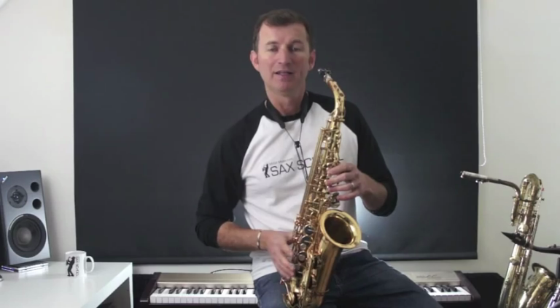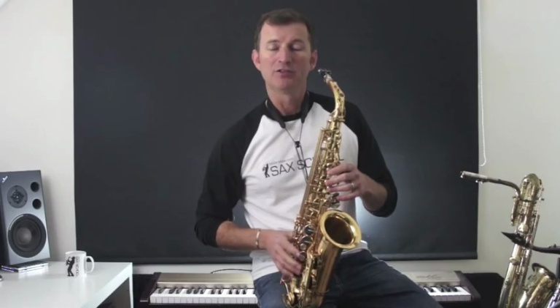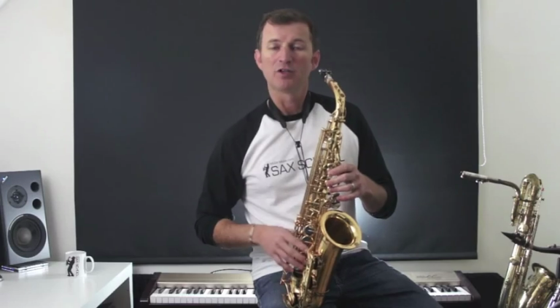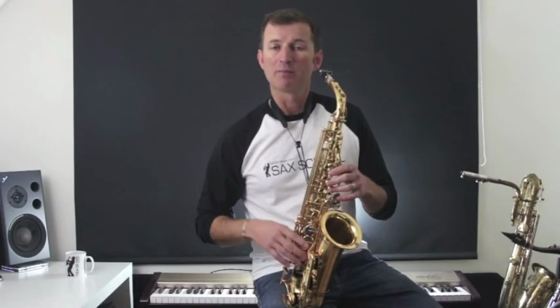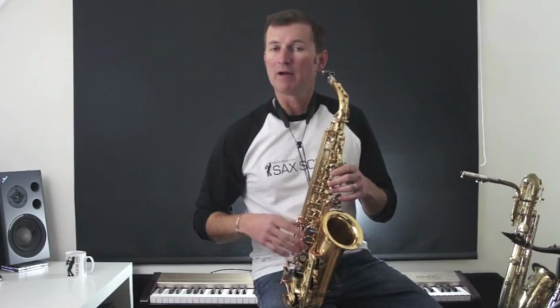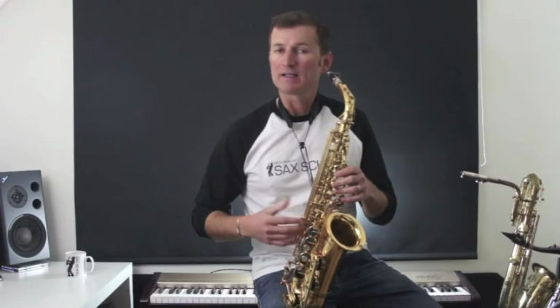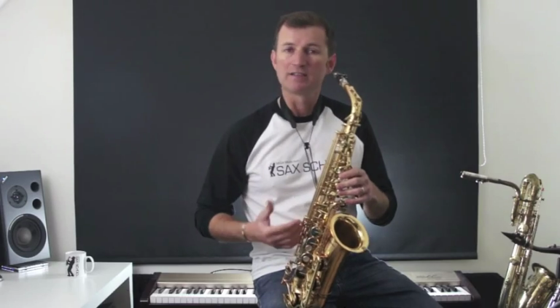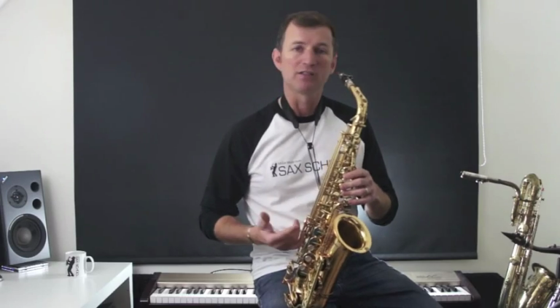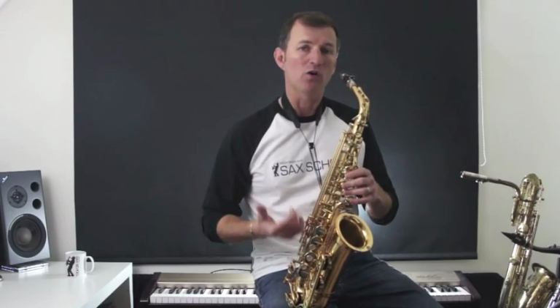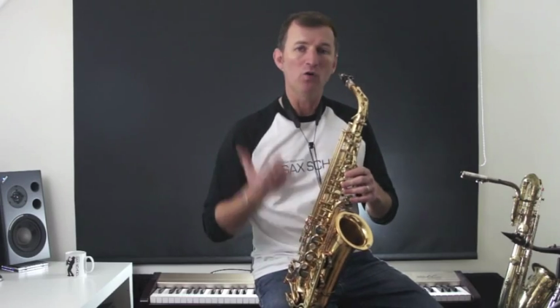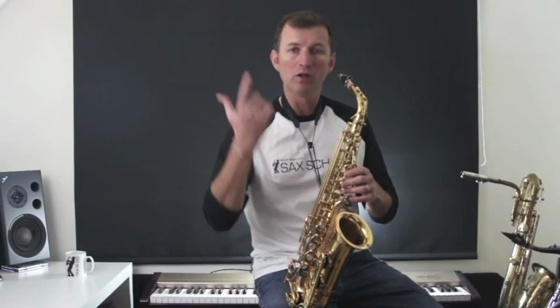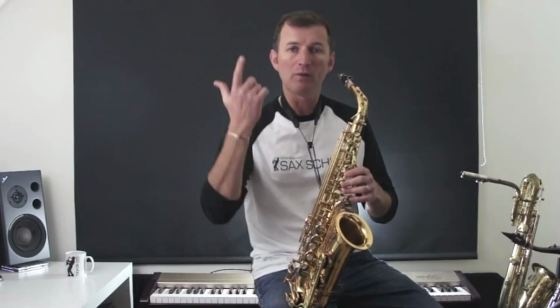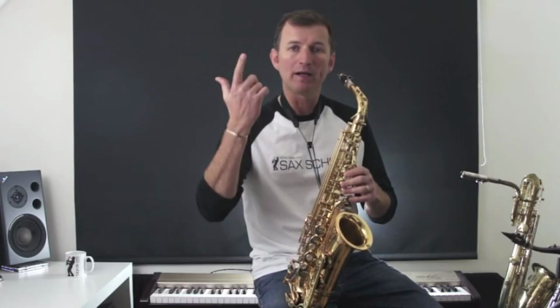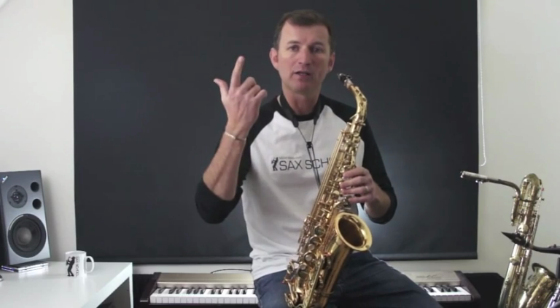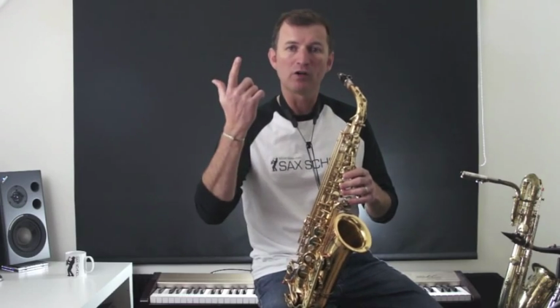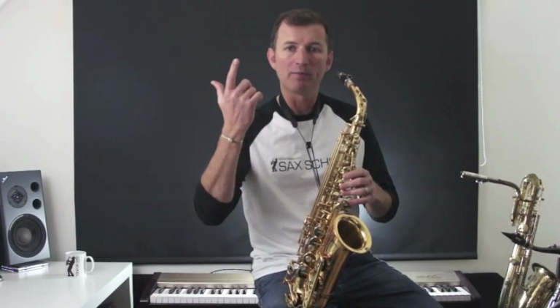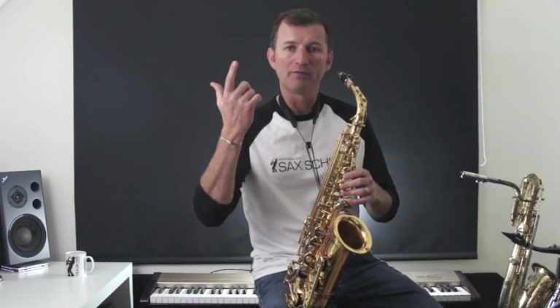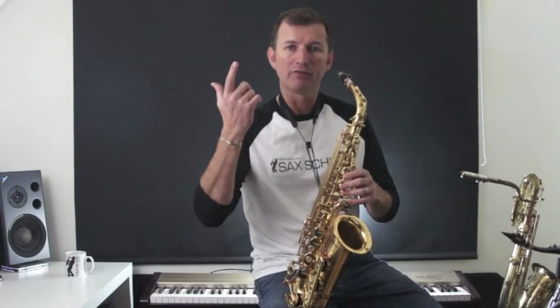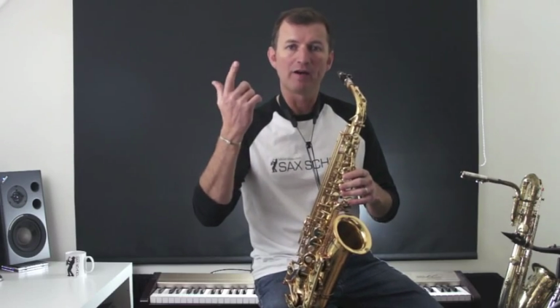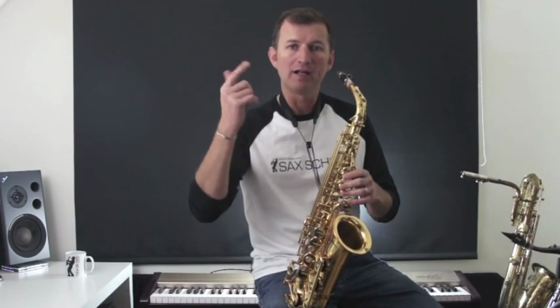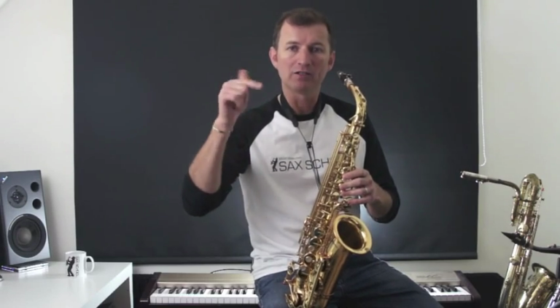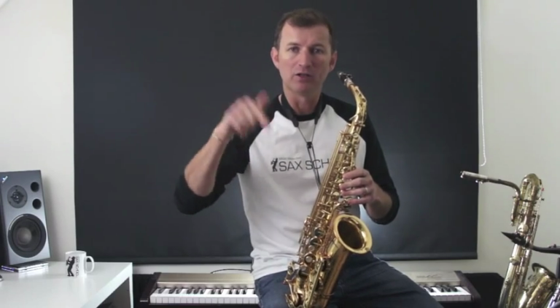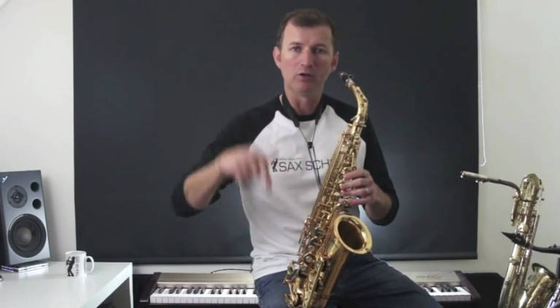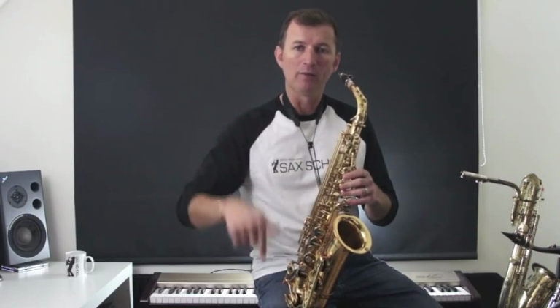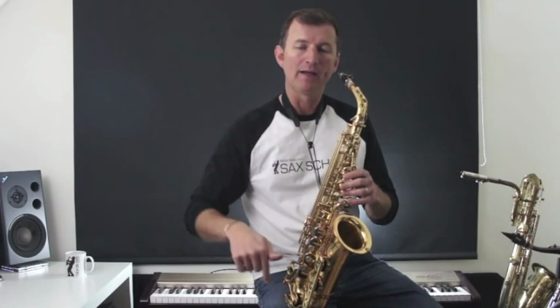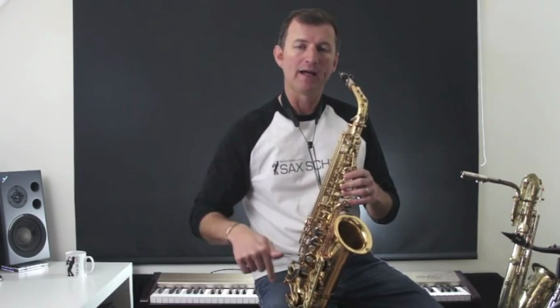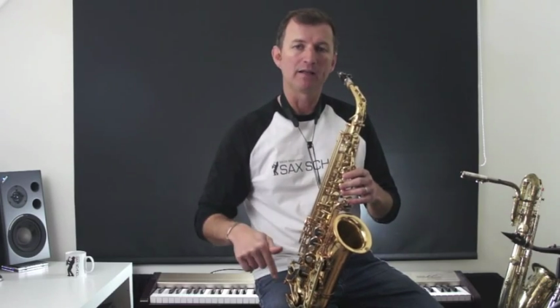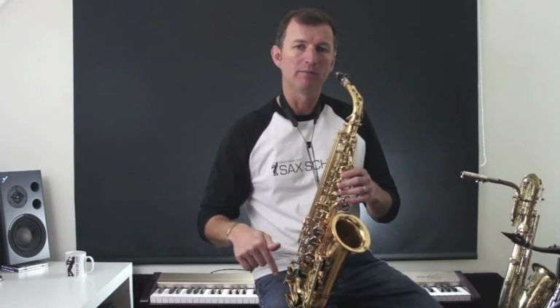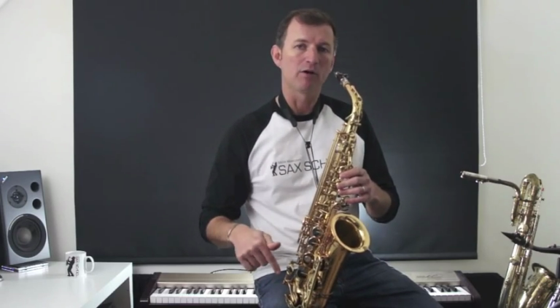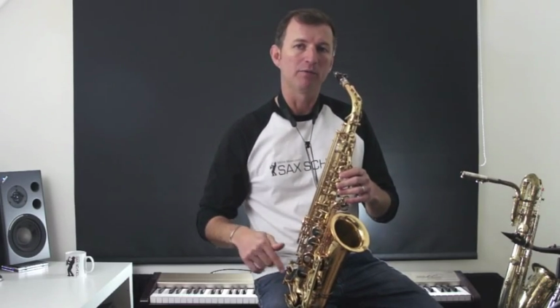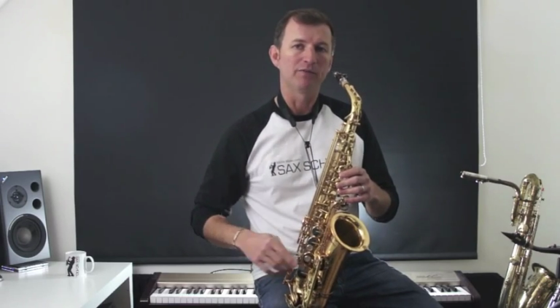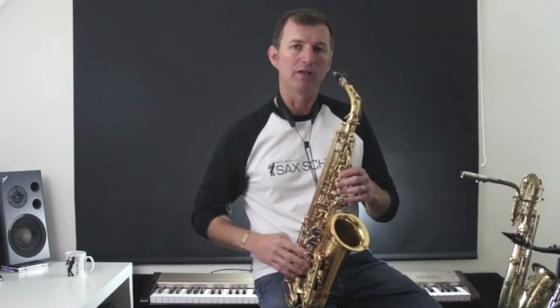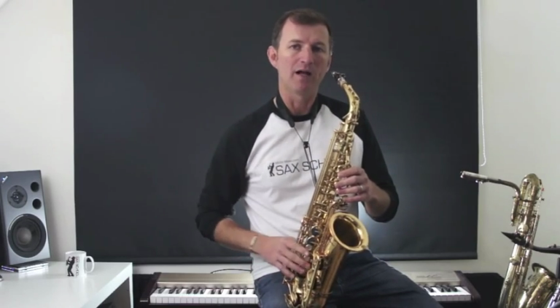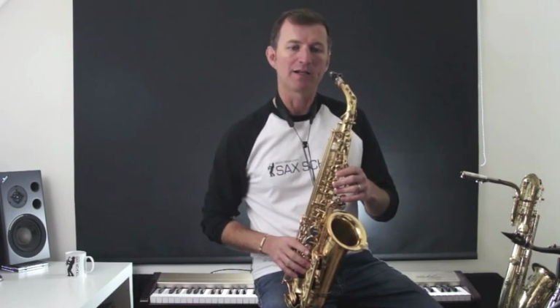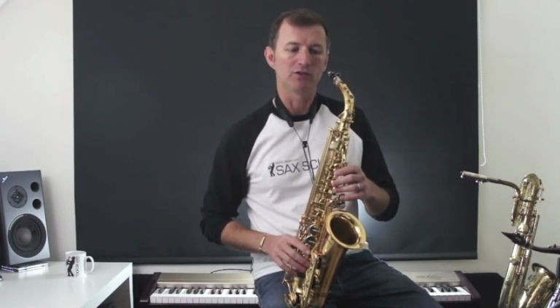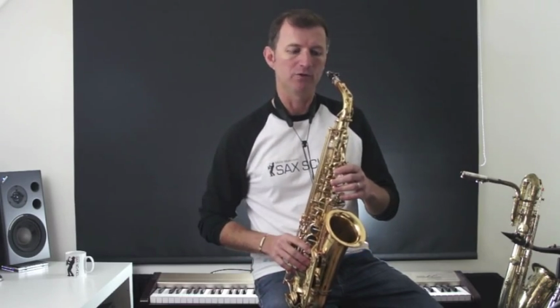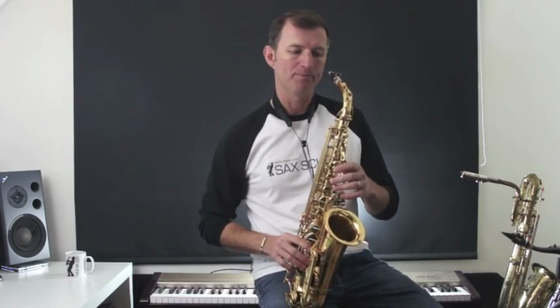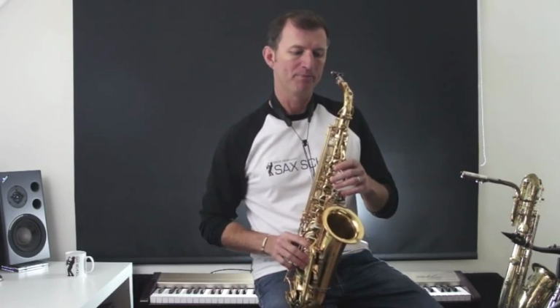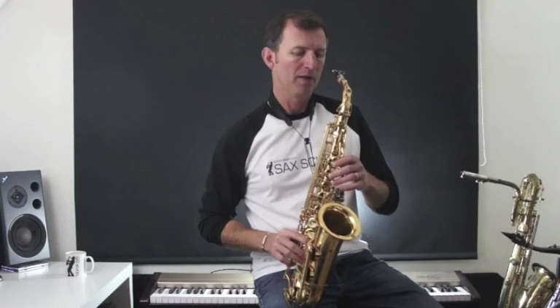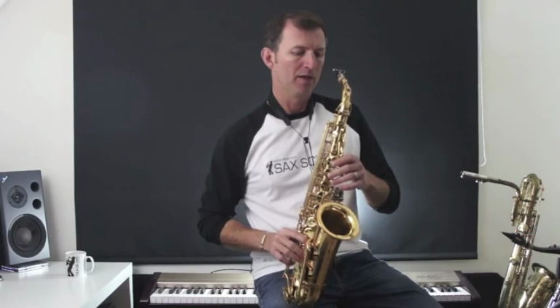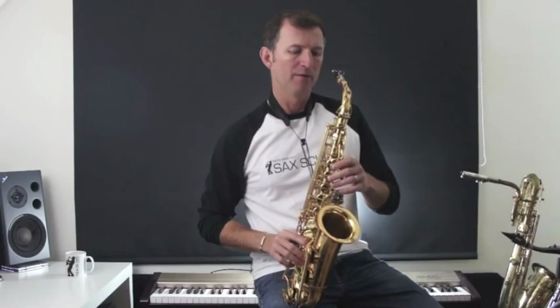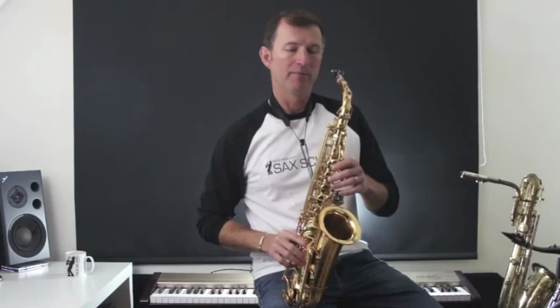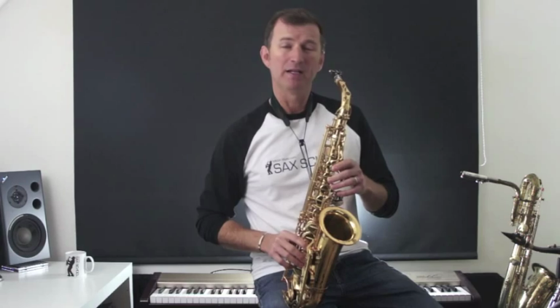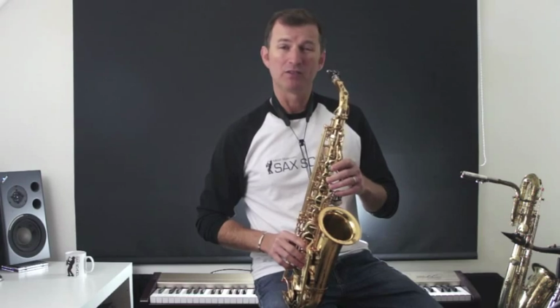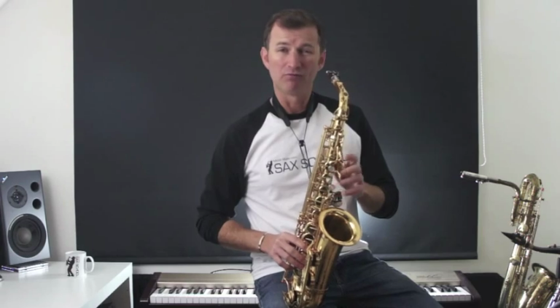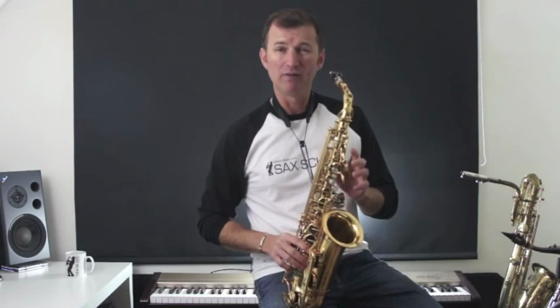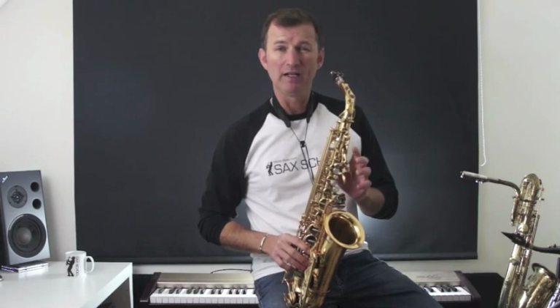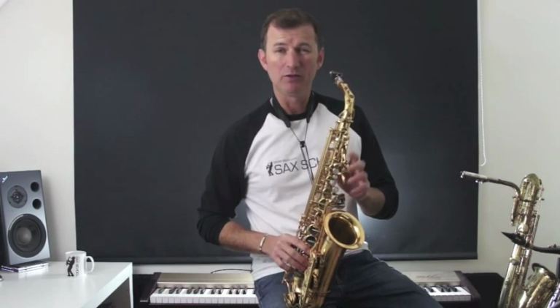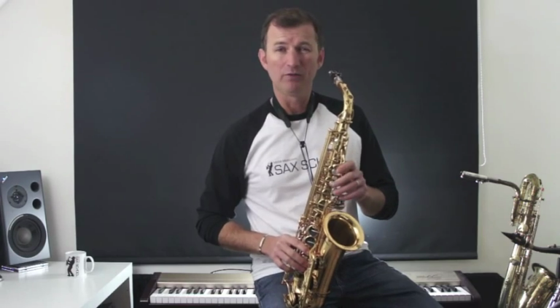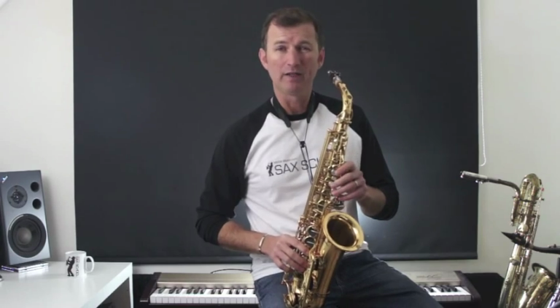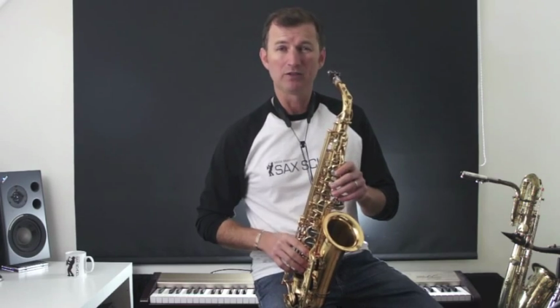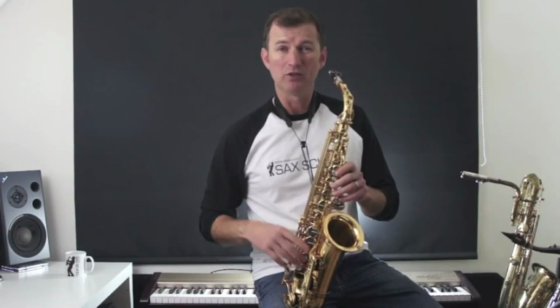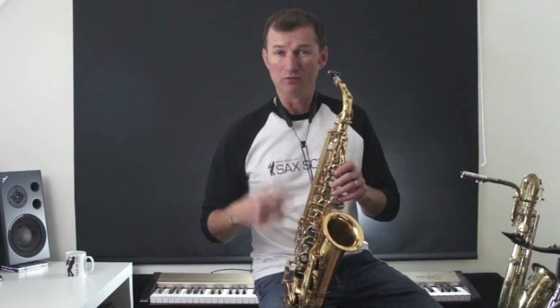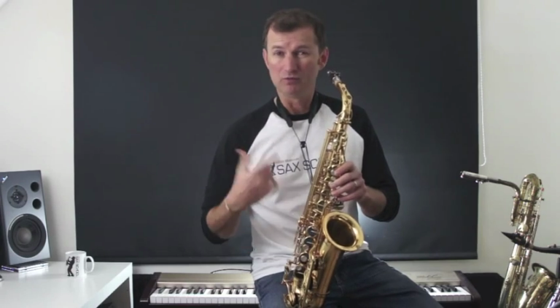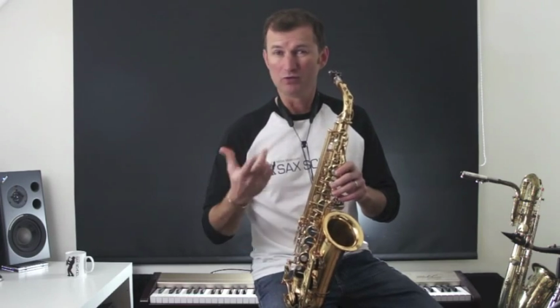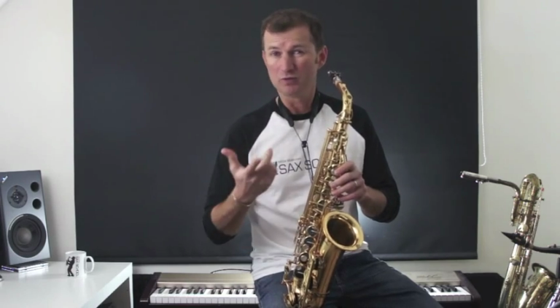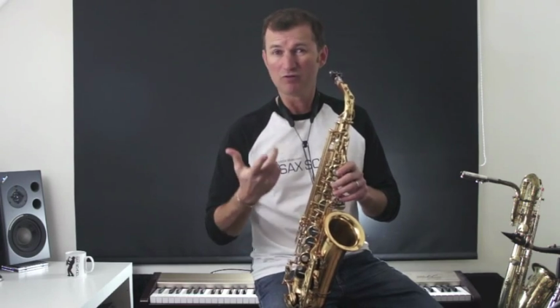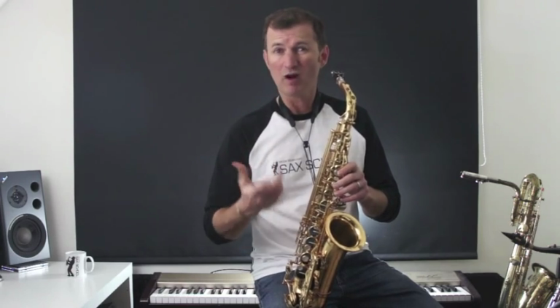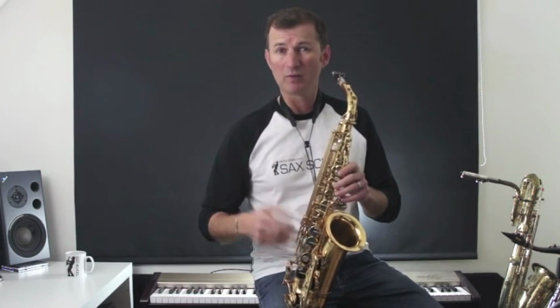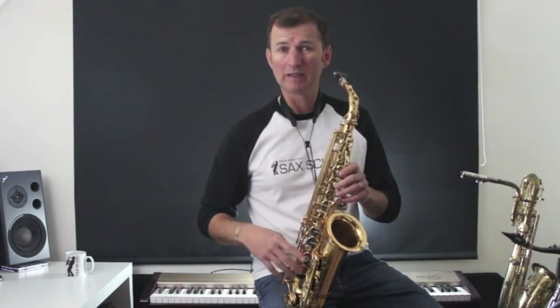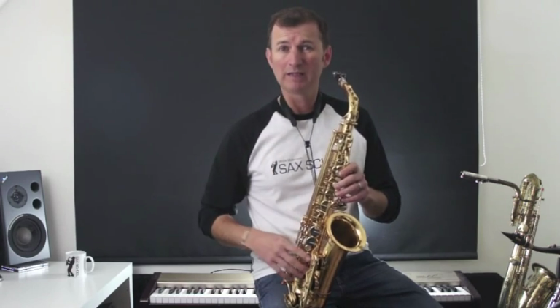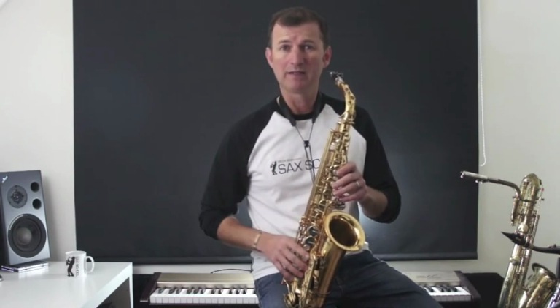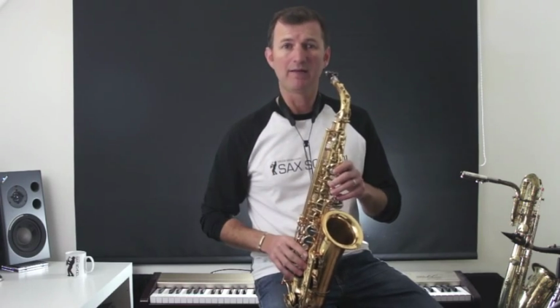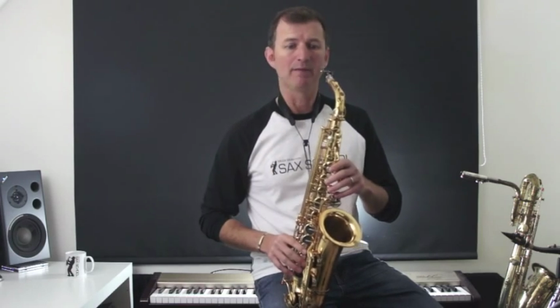So you can practice this all the way to the top of your range and all the way down to the bottom if you'd like to. It's a really good thing to do. Shall we try it quickly together? Start on G.